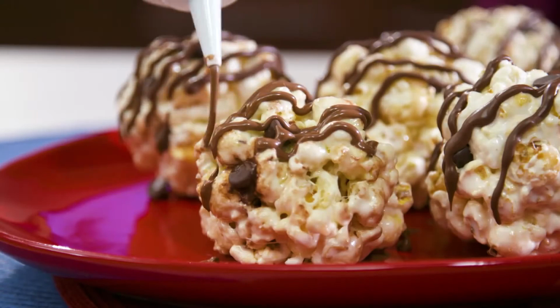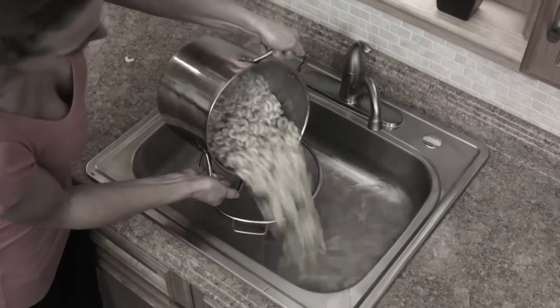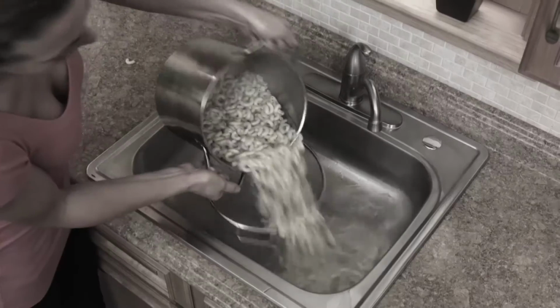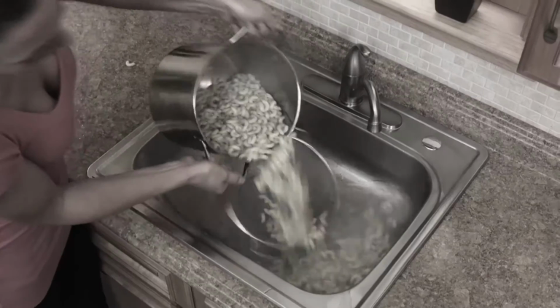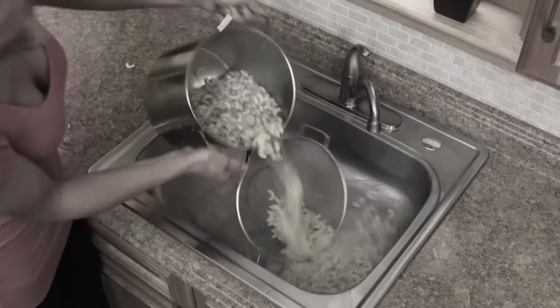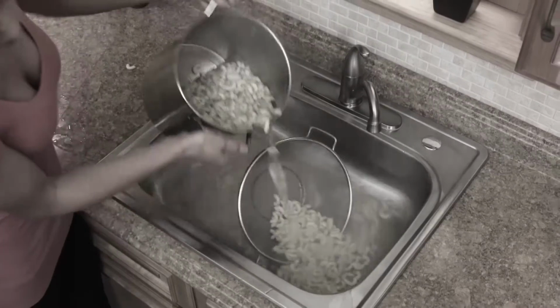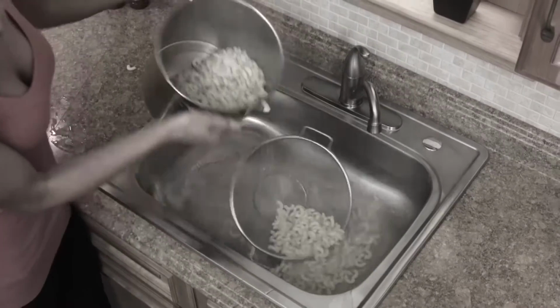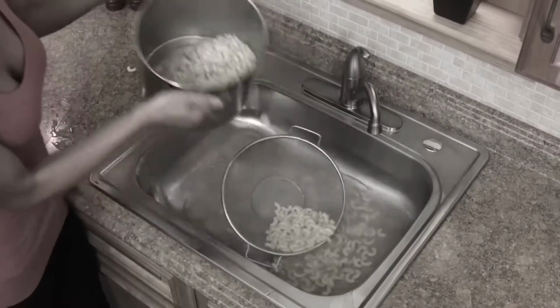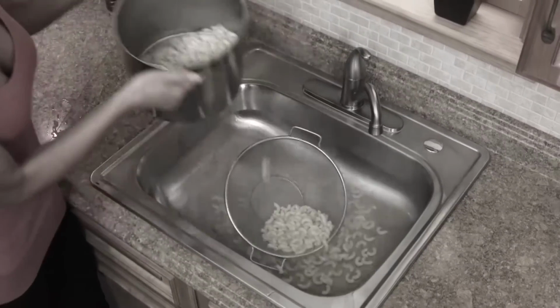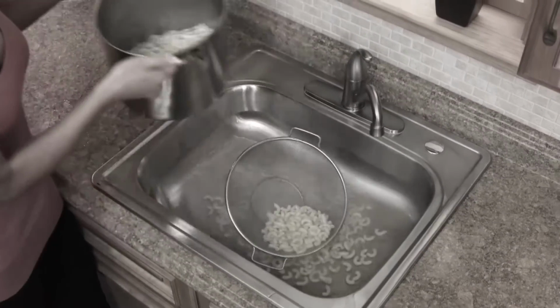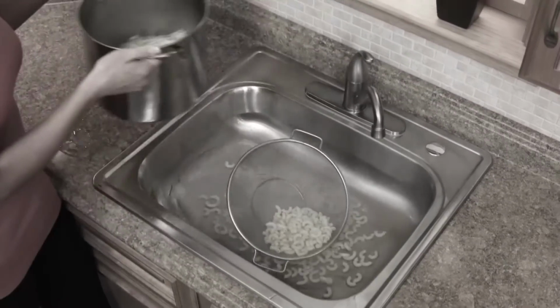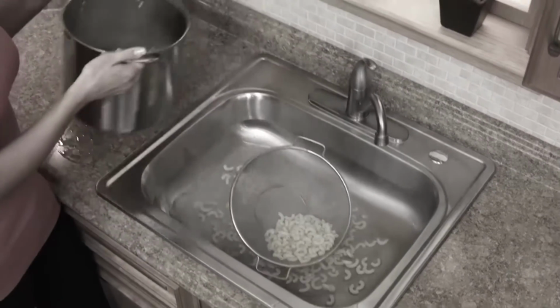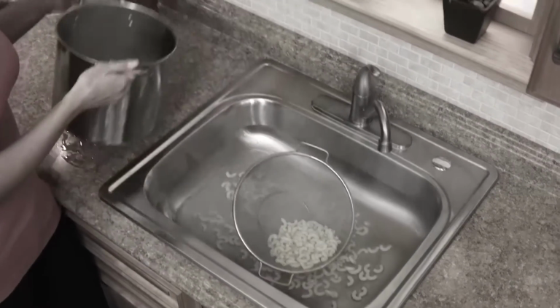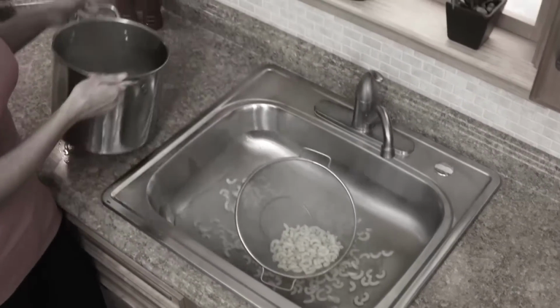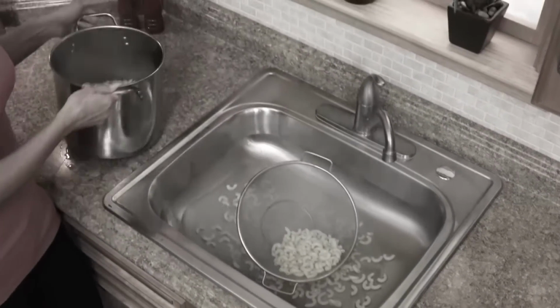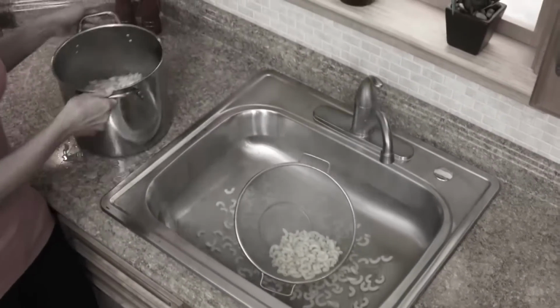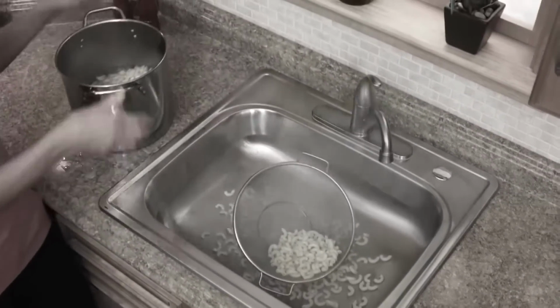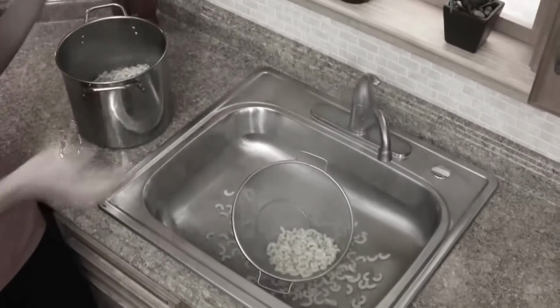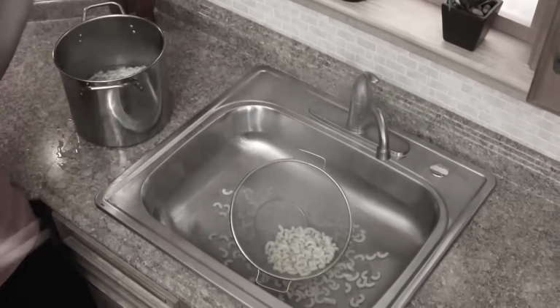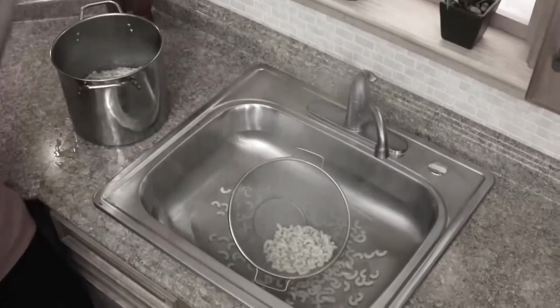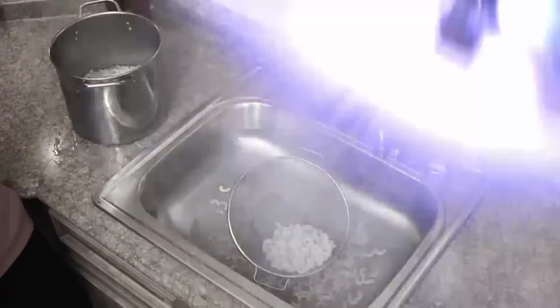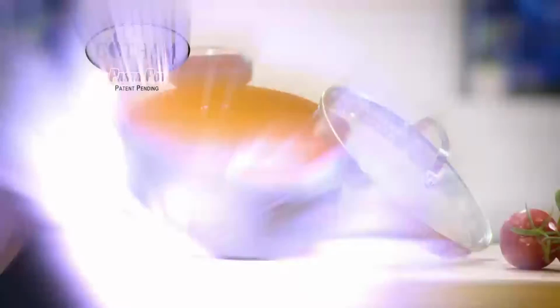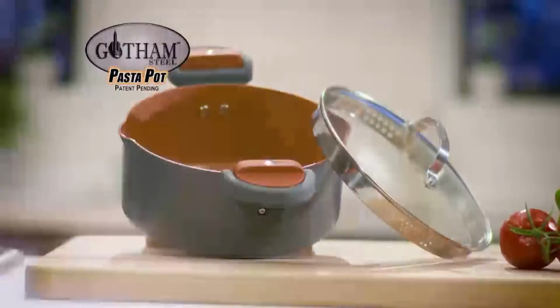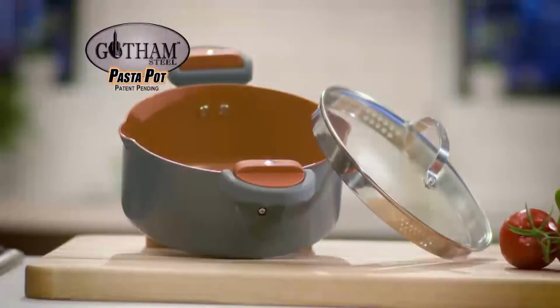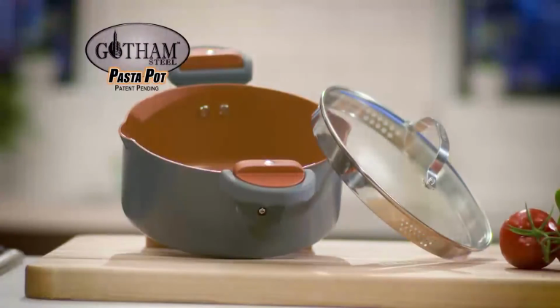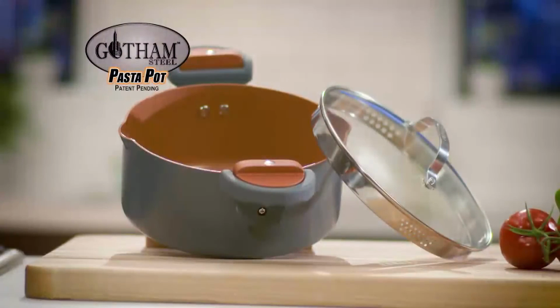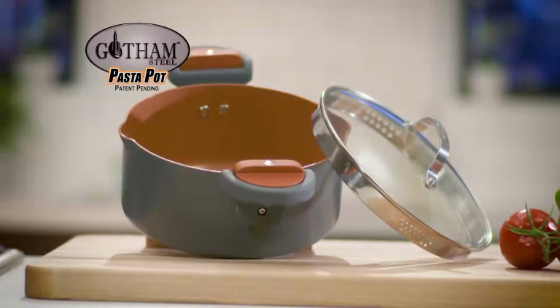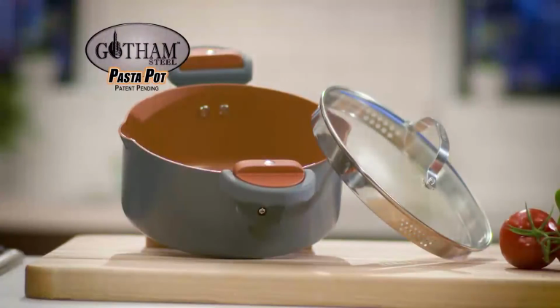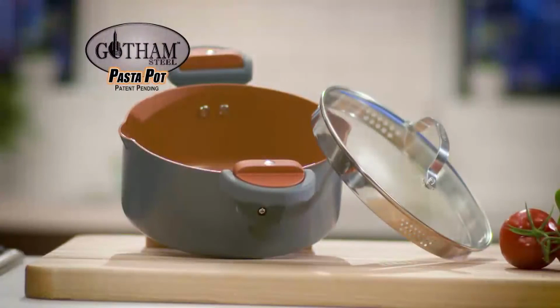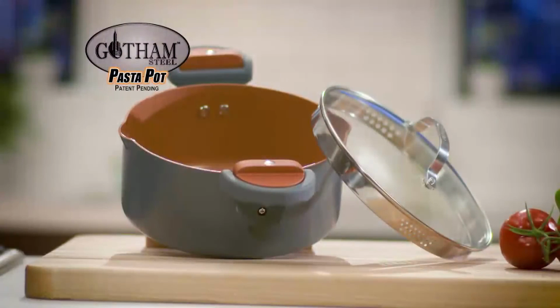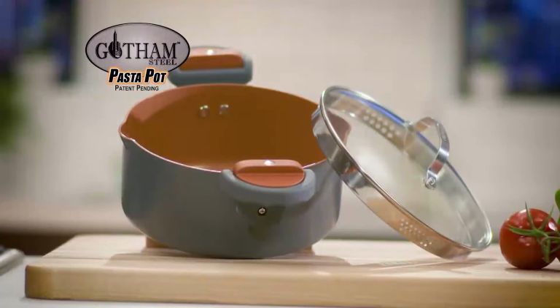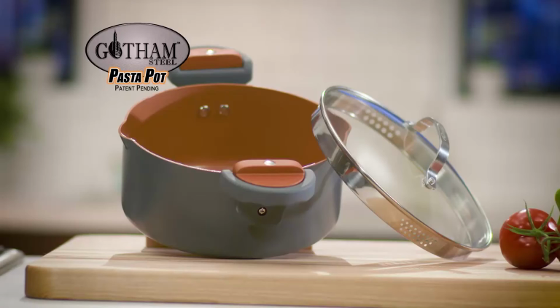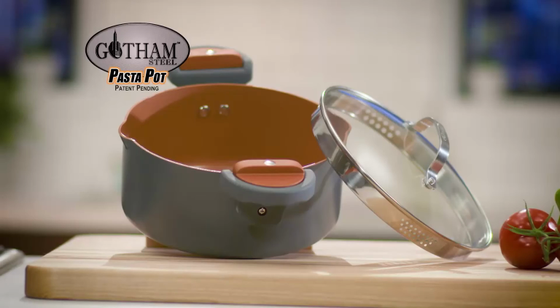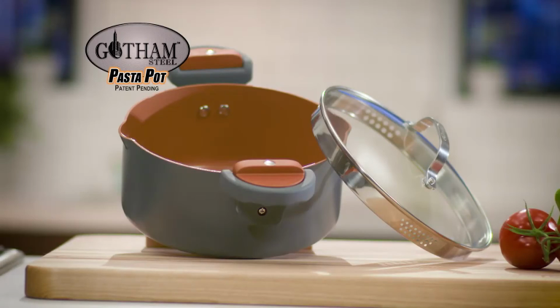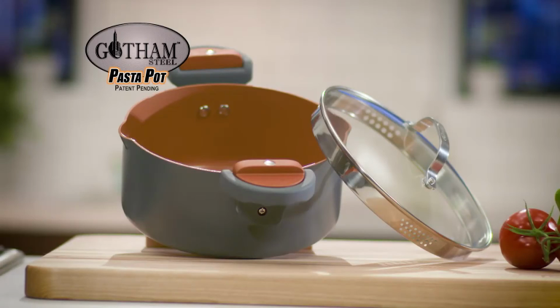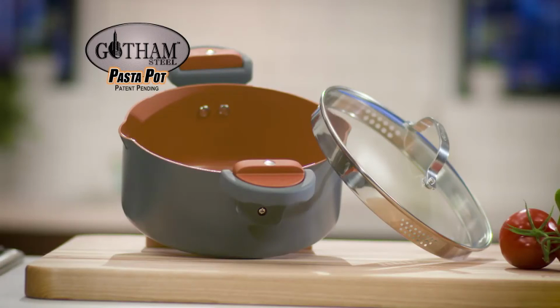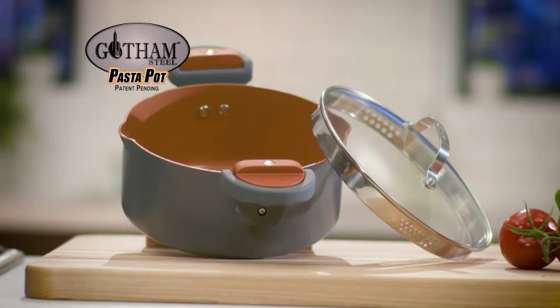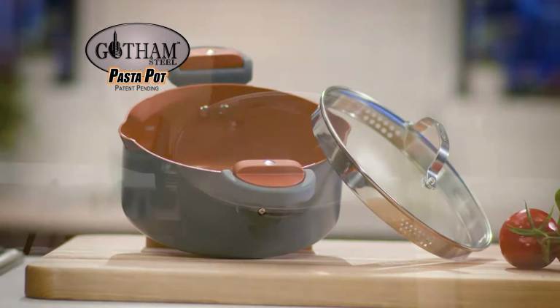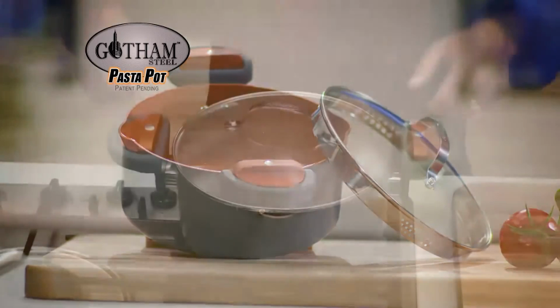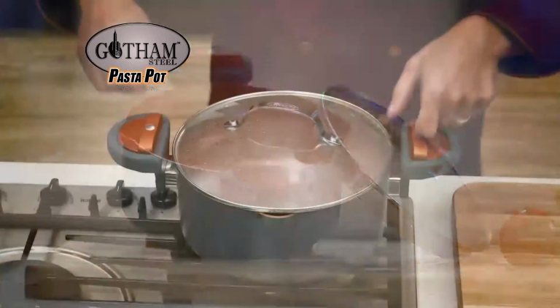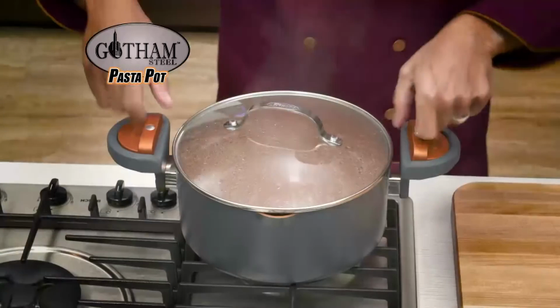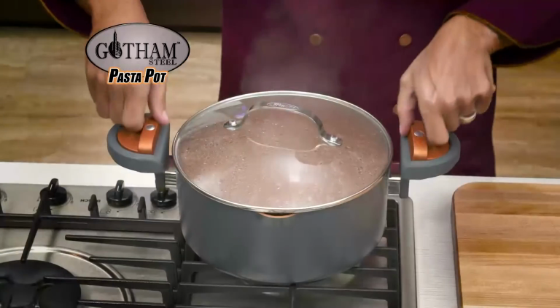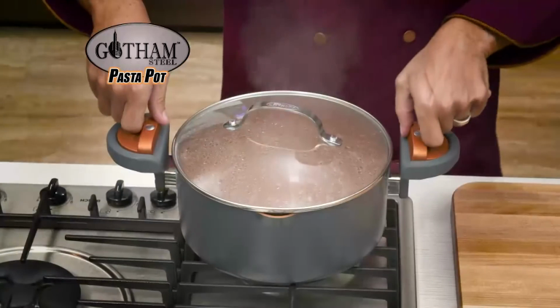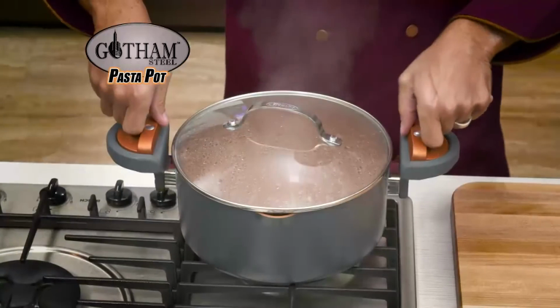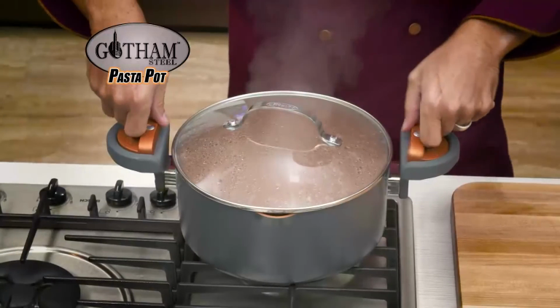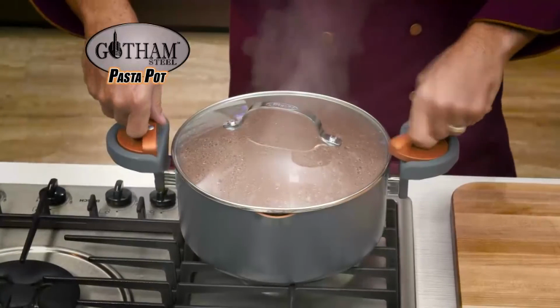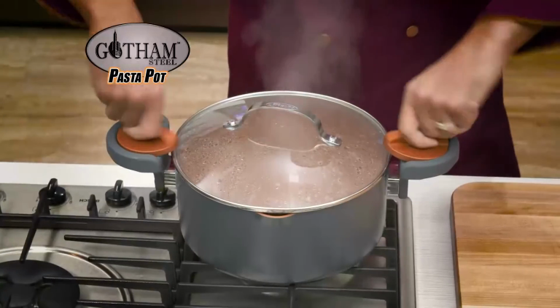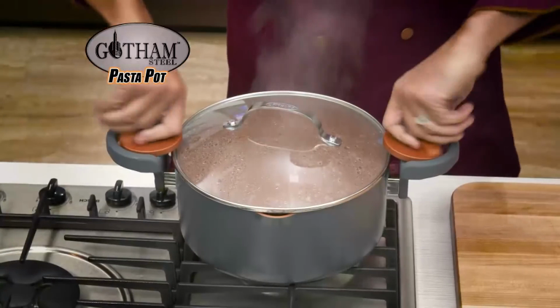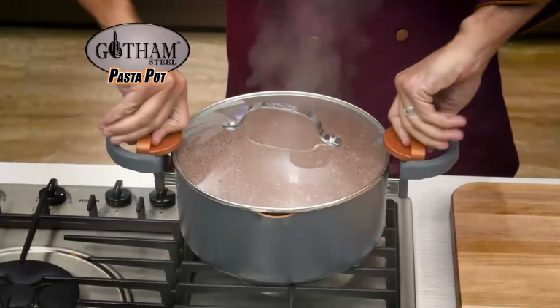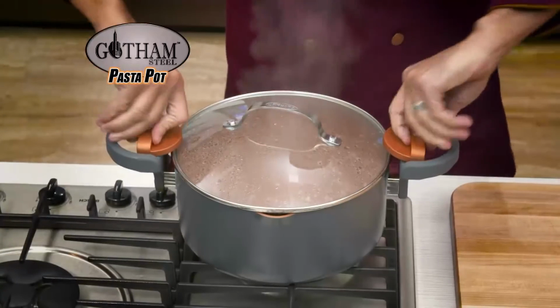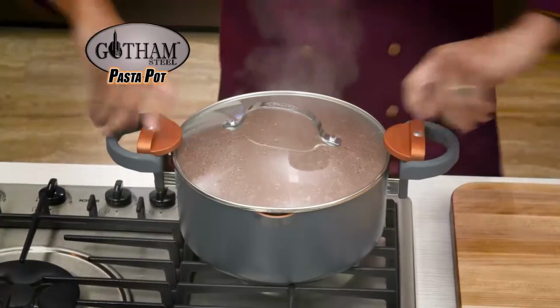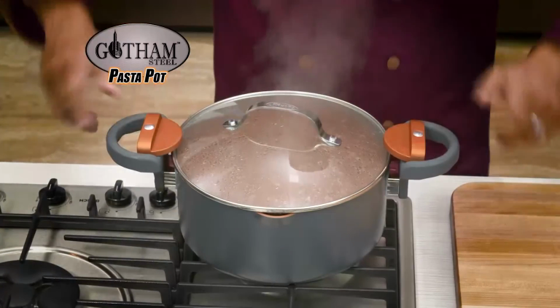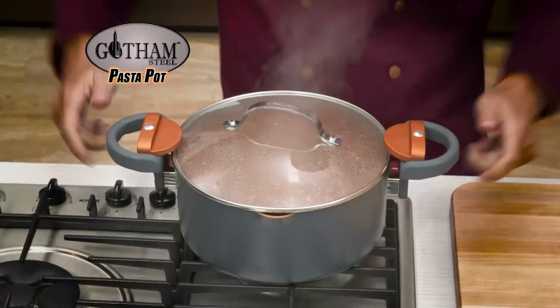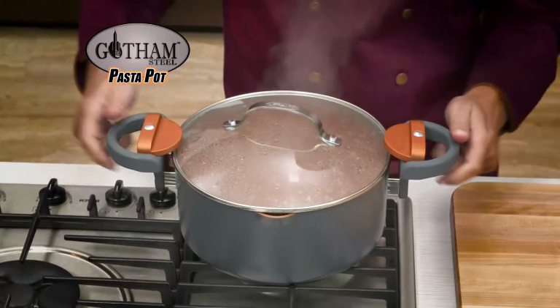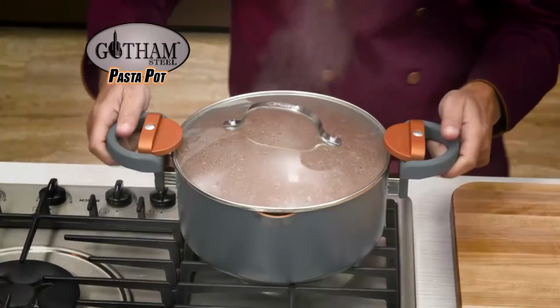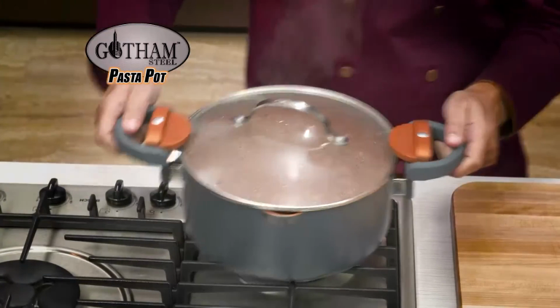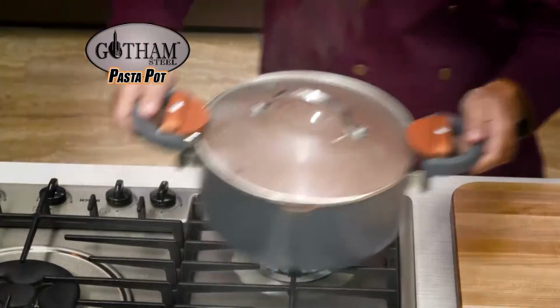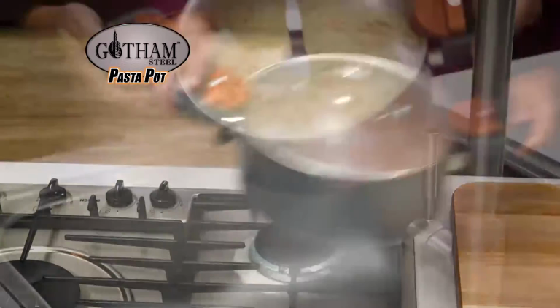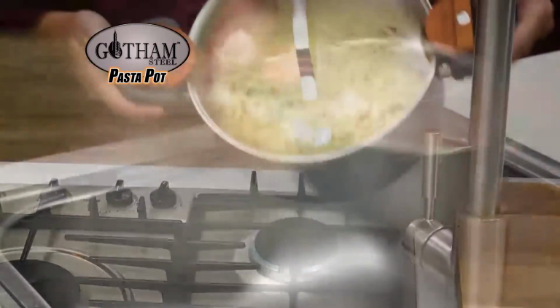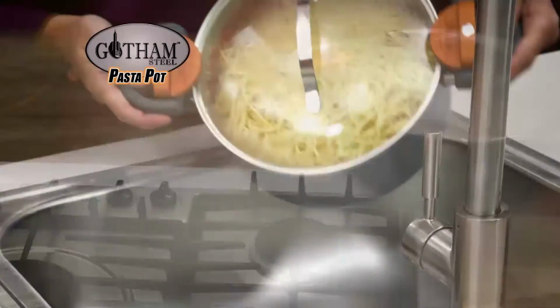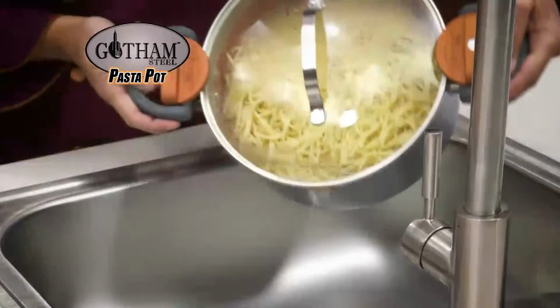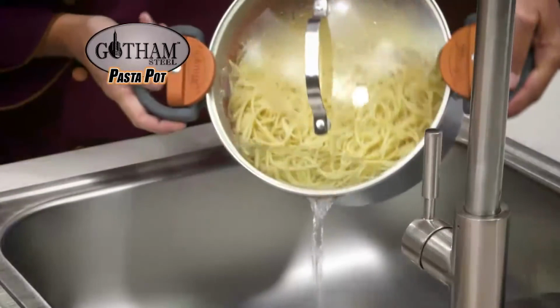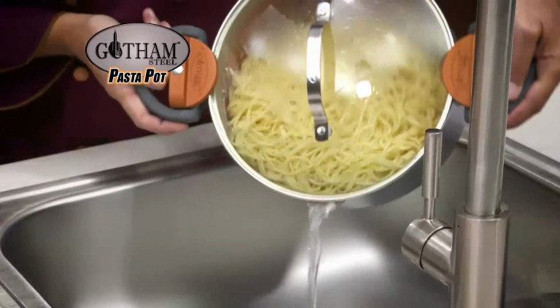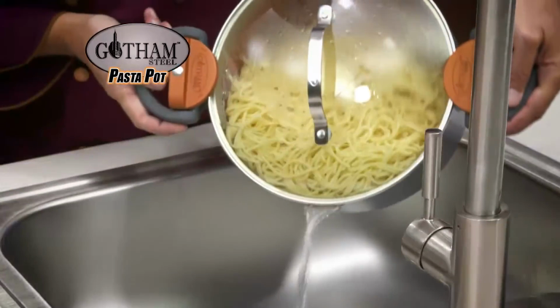So don't let straining get you stressed. Get your Gotham Steel Pasta Pot with Flippin' Lock handles and tempered glass straining lid.